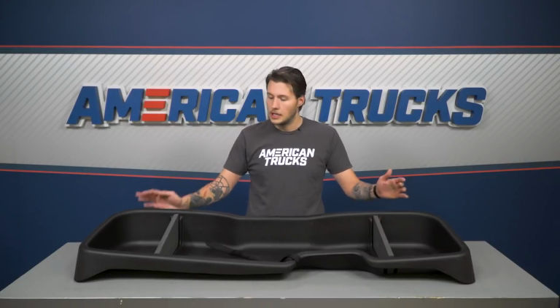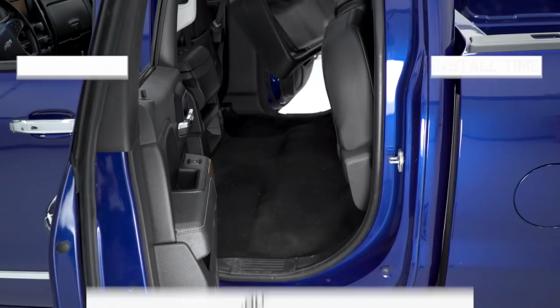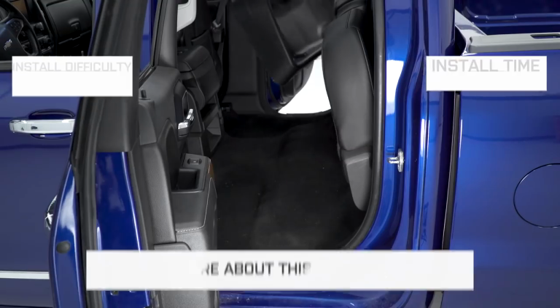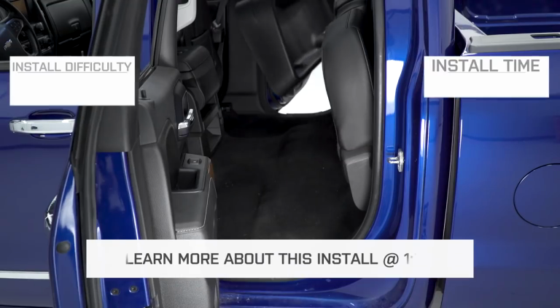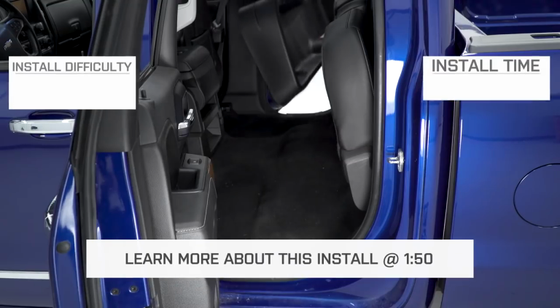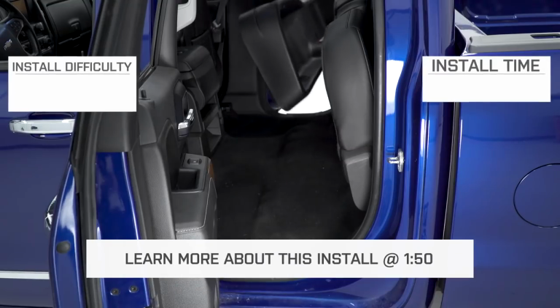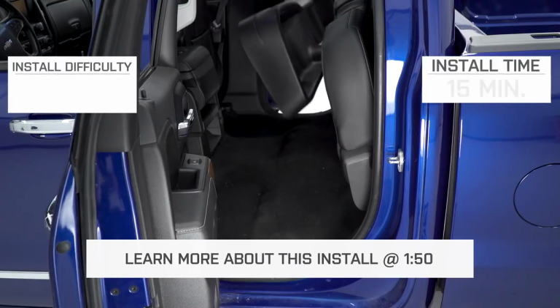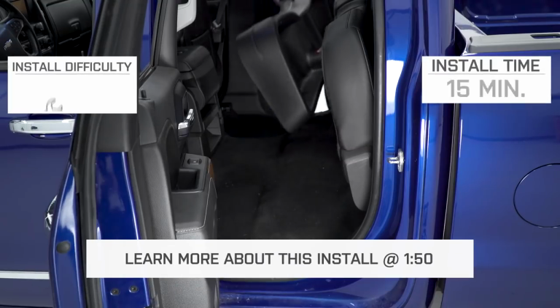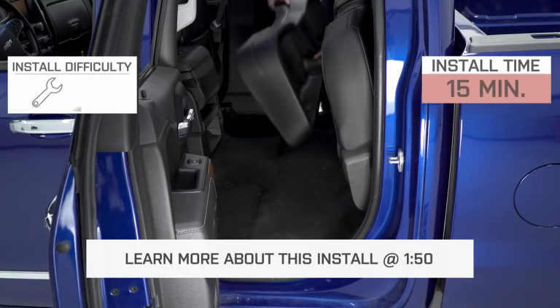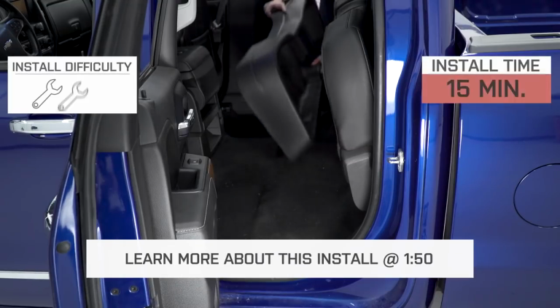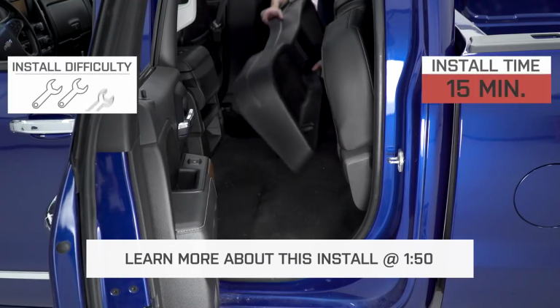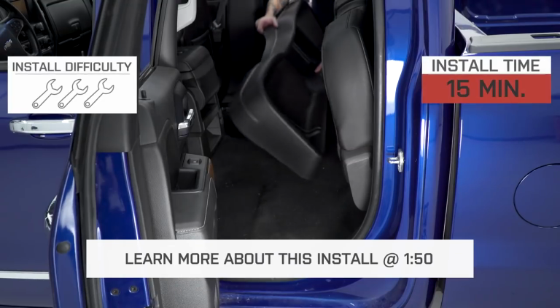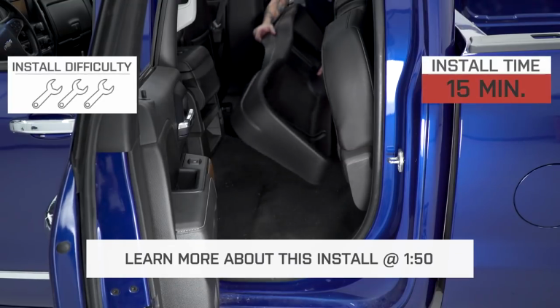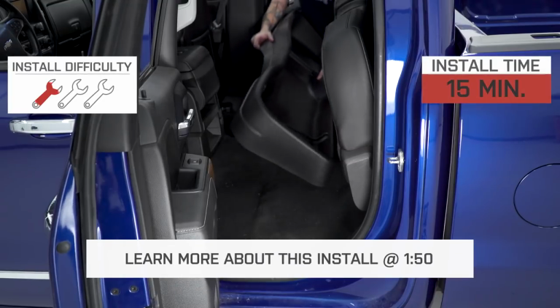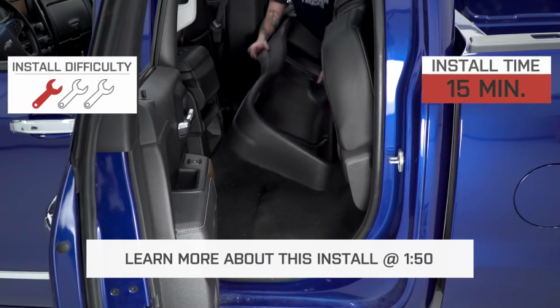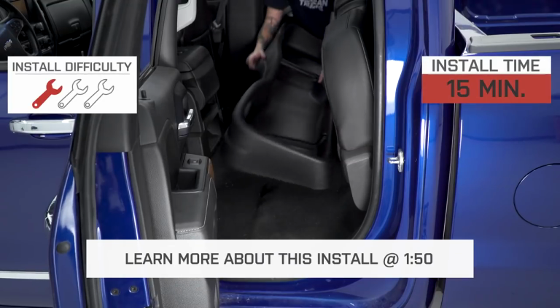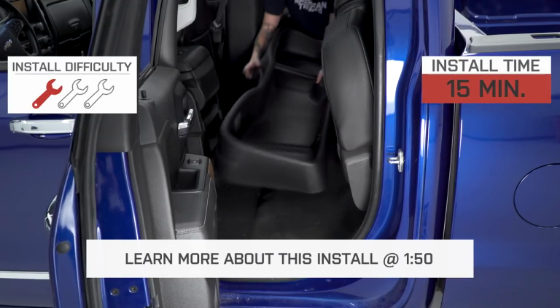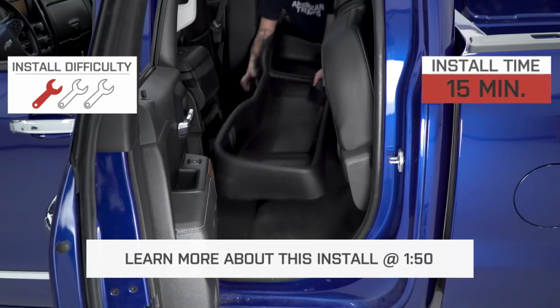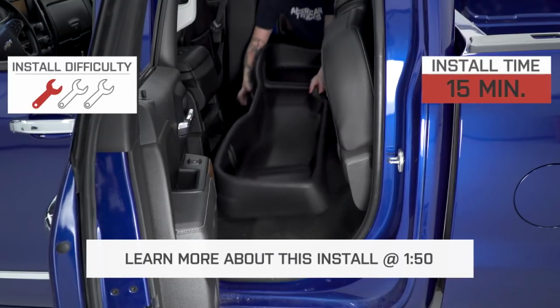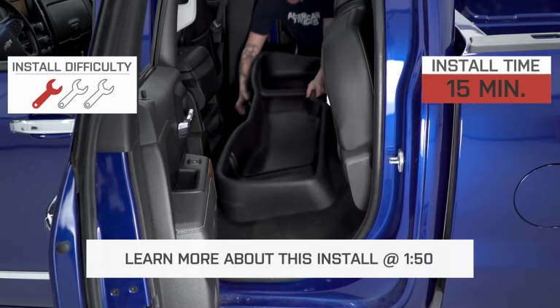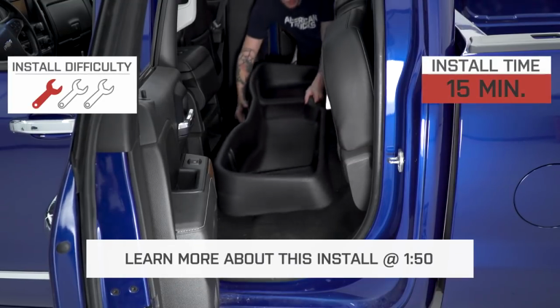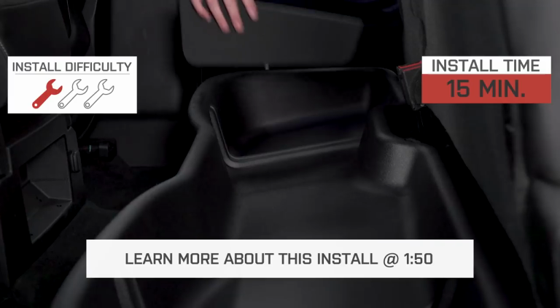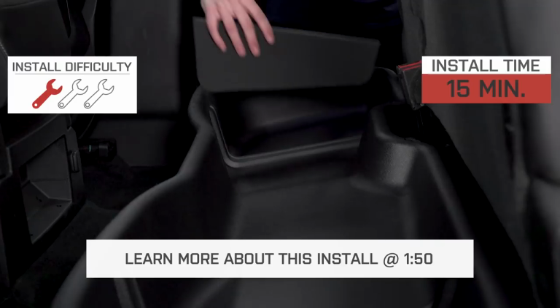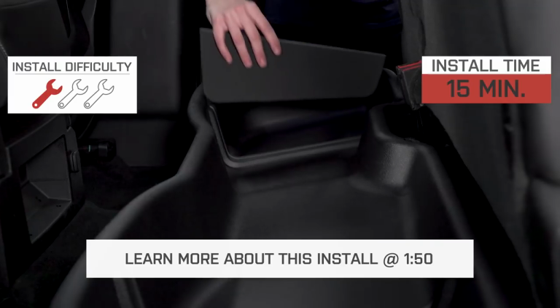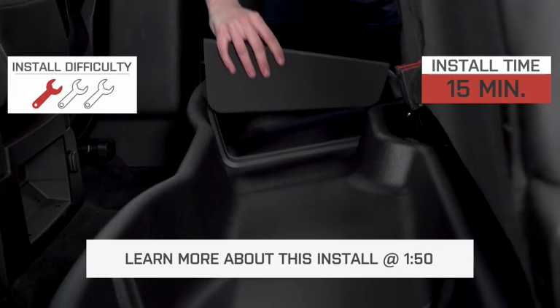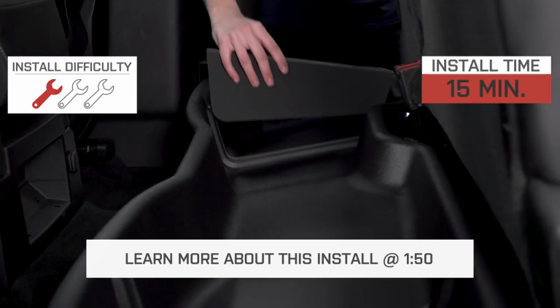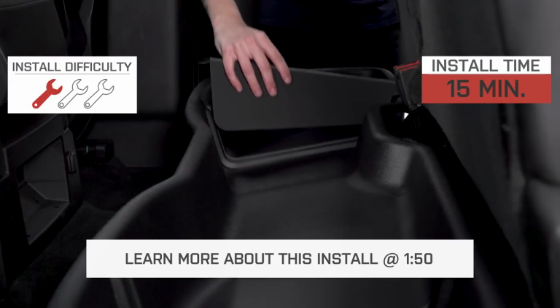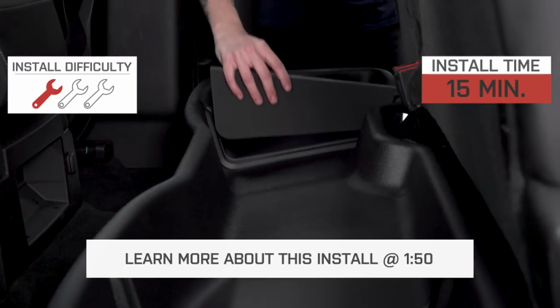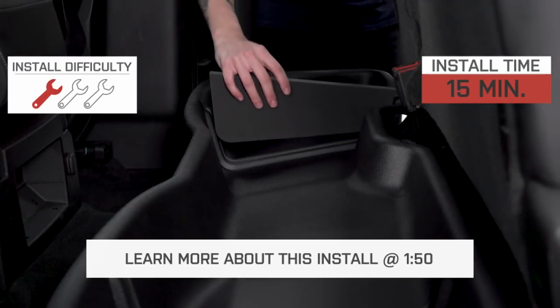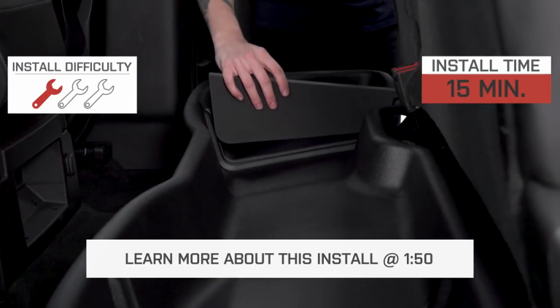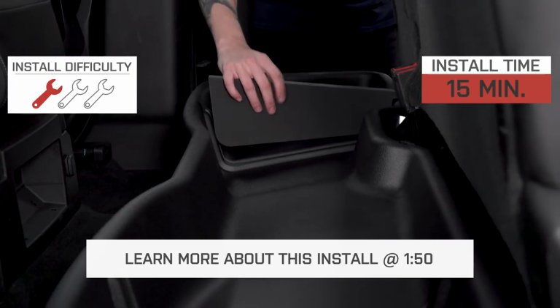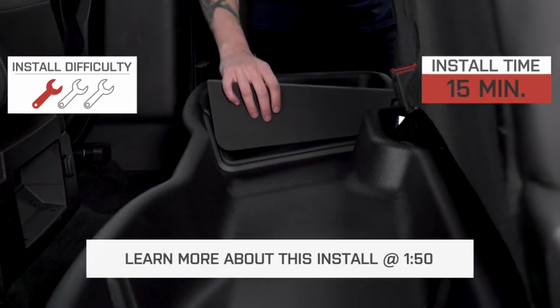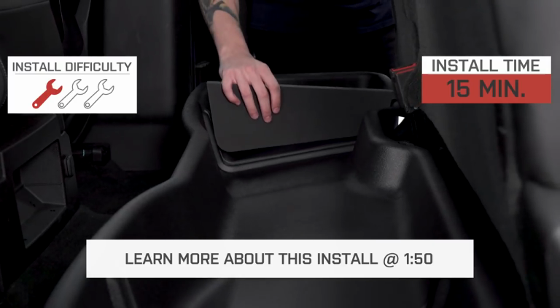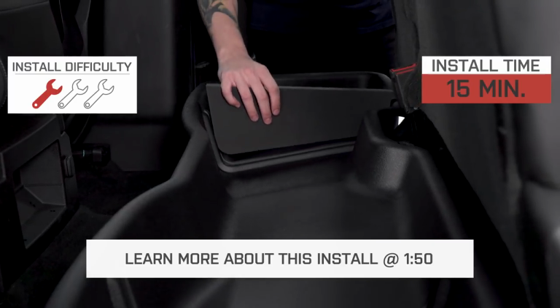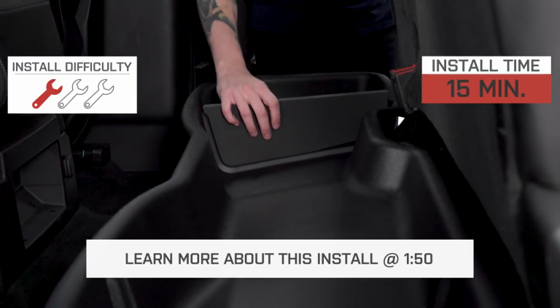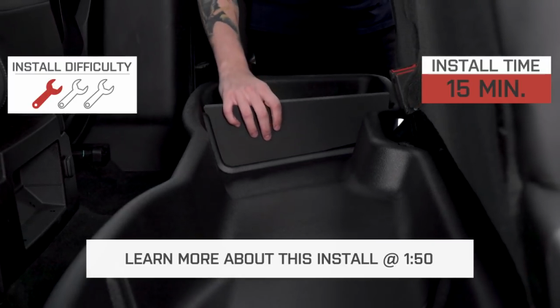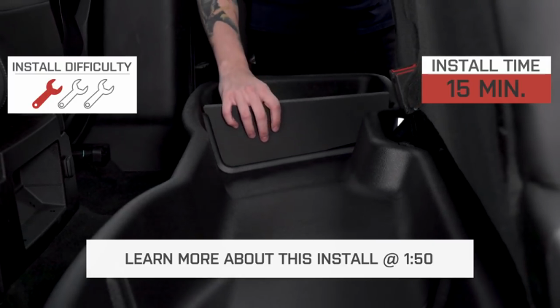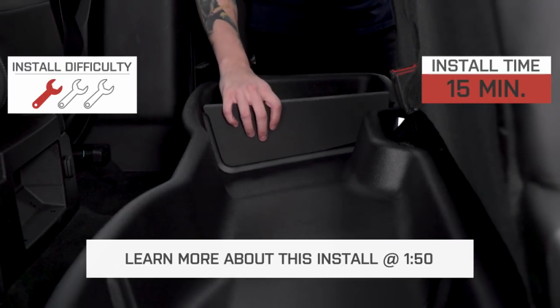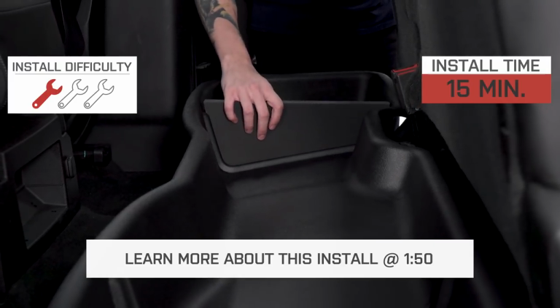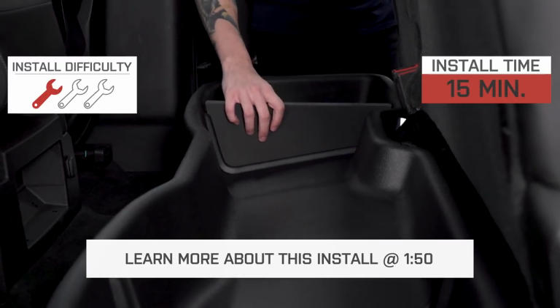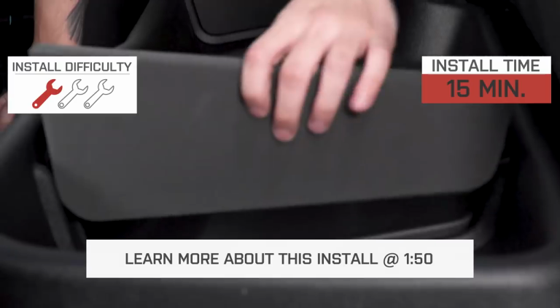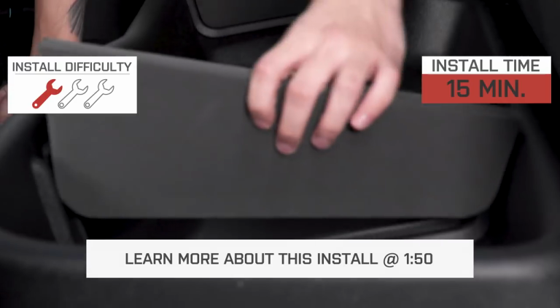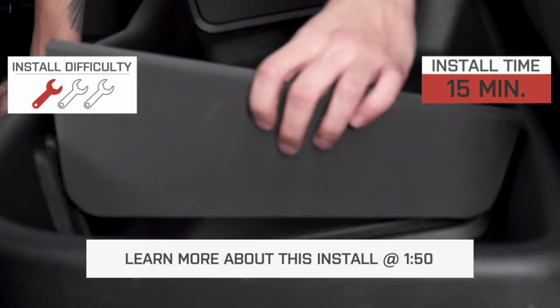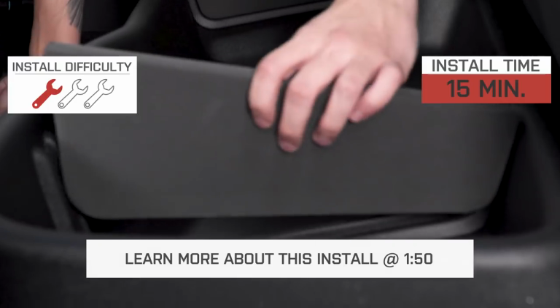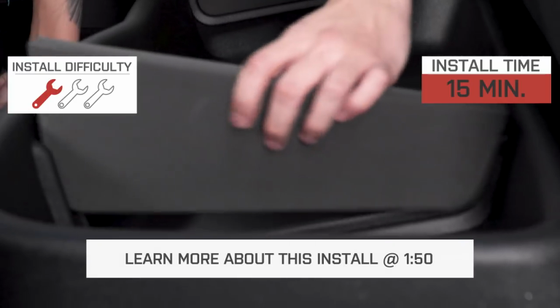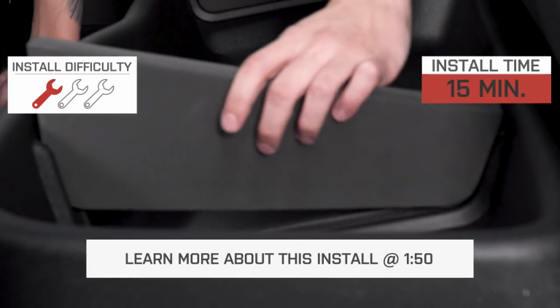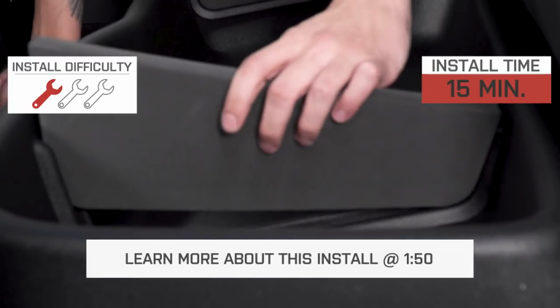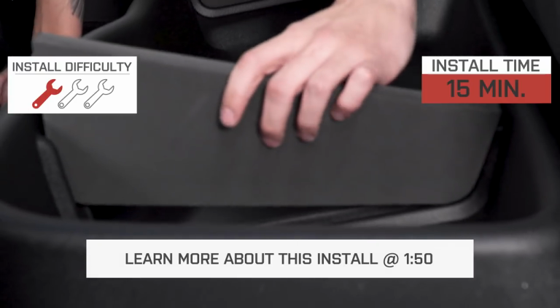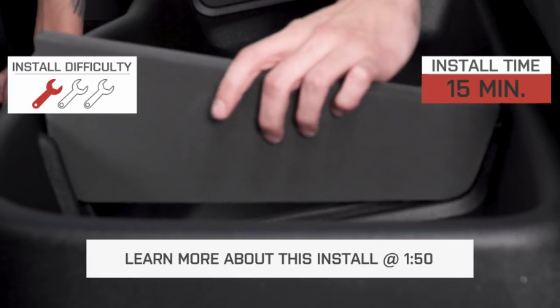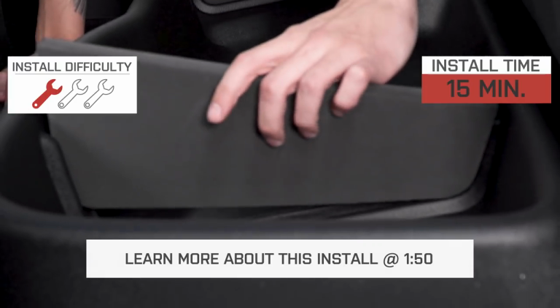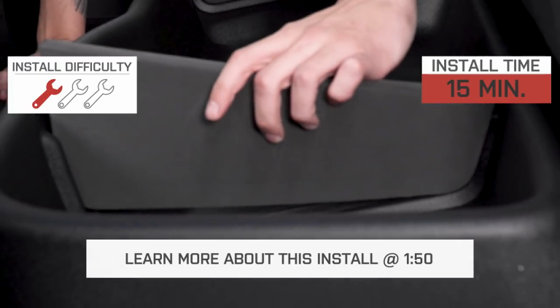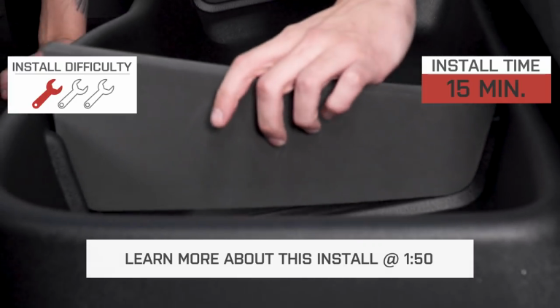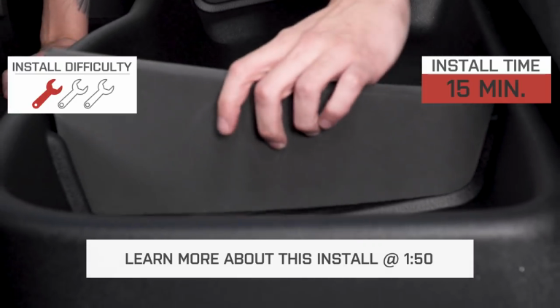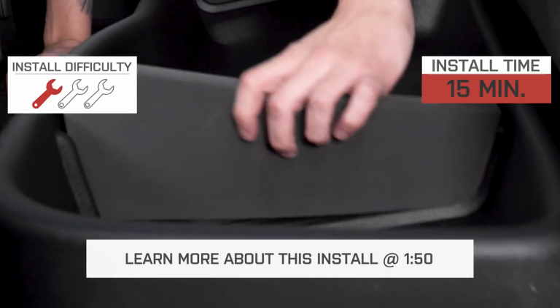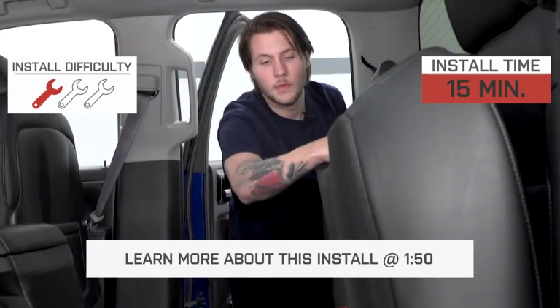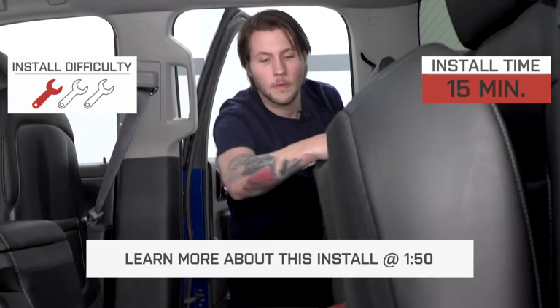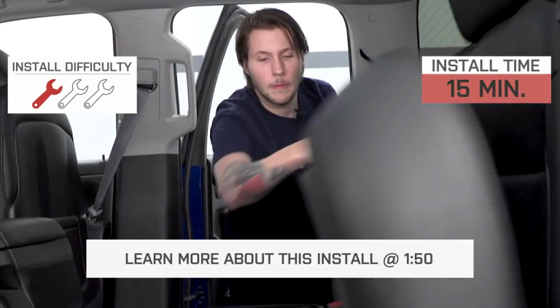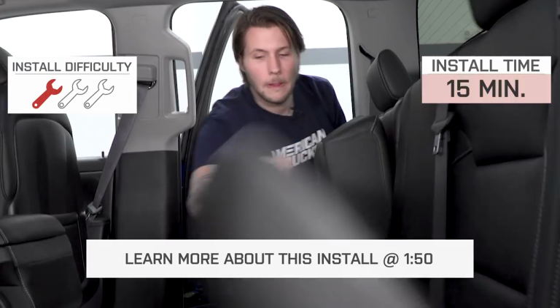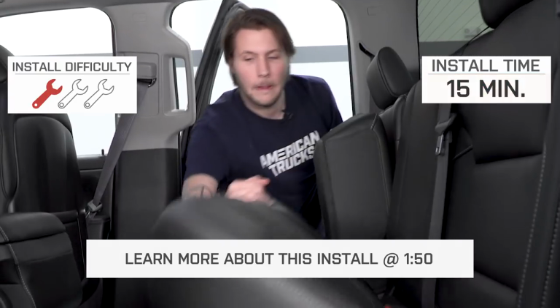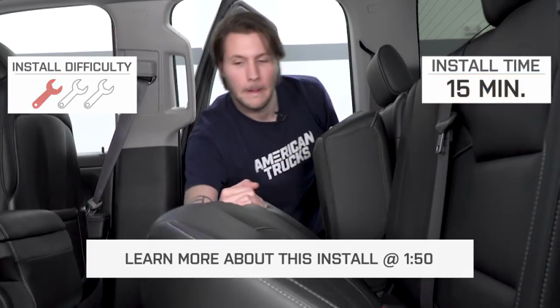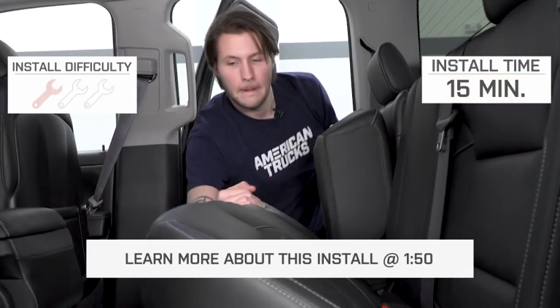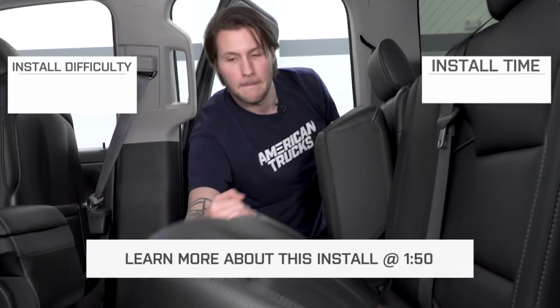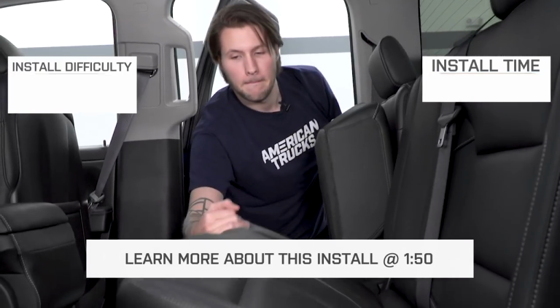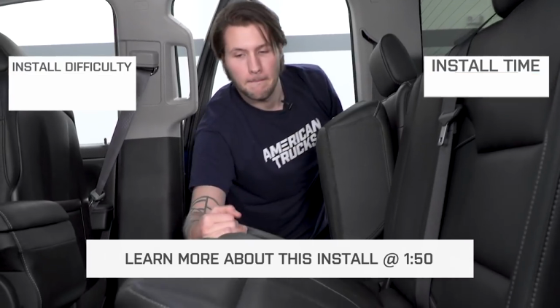This is a plug and play insert that I'll be giving one out of three wrenches on our difficulty meter. It's expected to take you less than 15 minutes to complete.